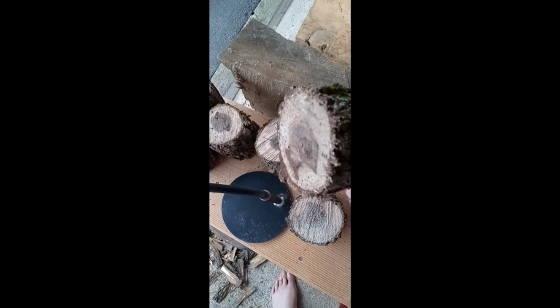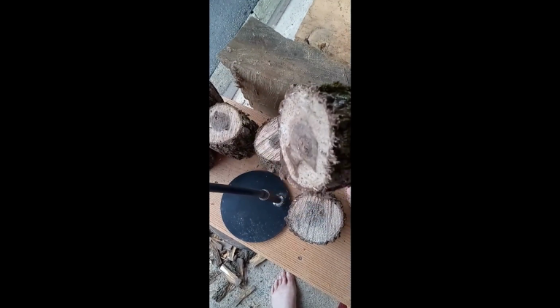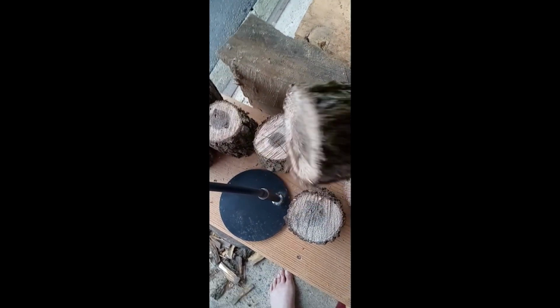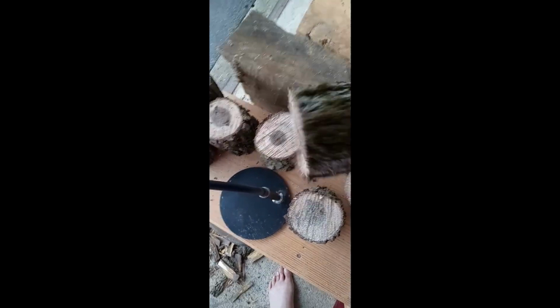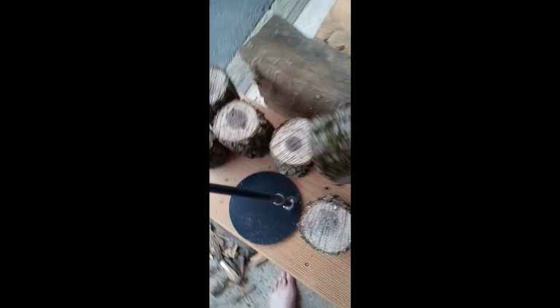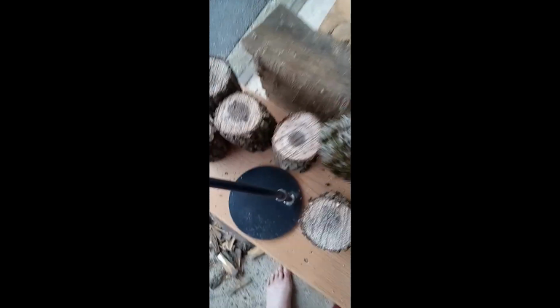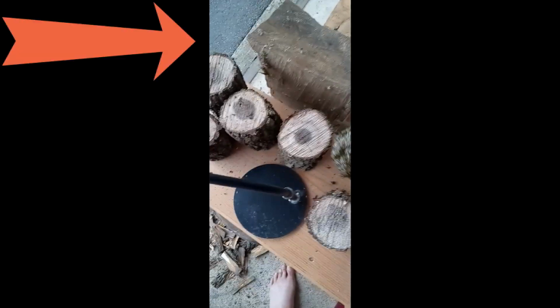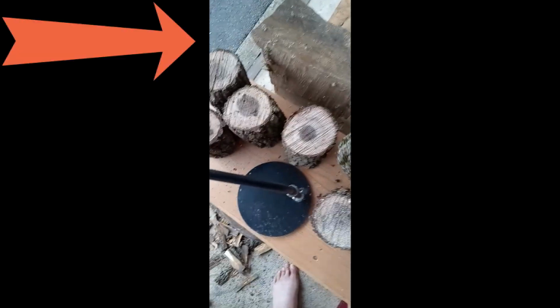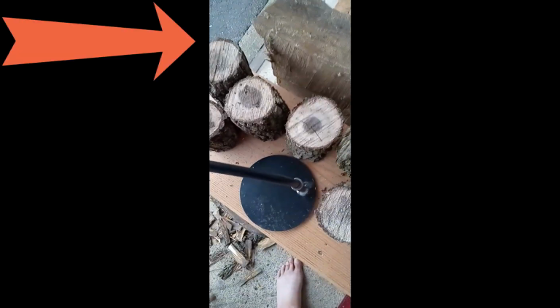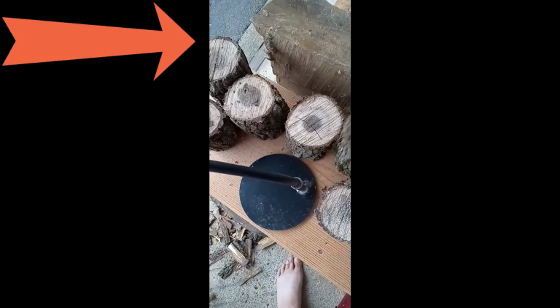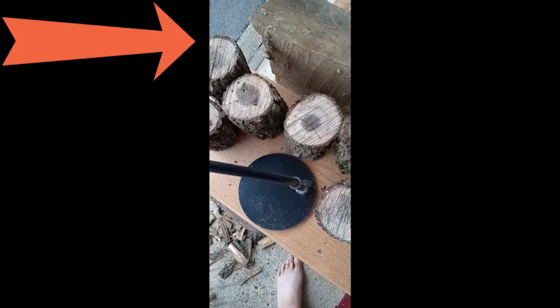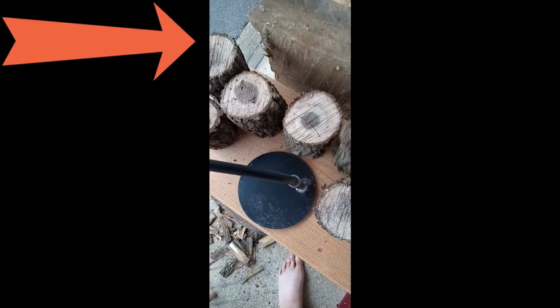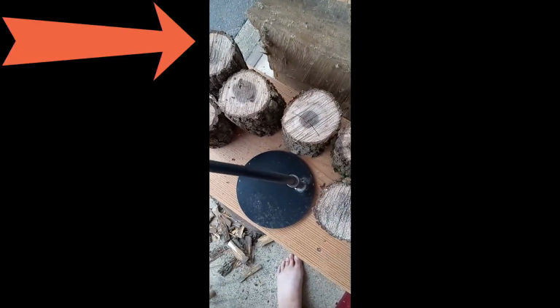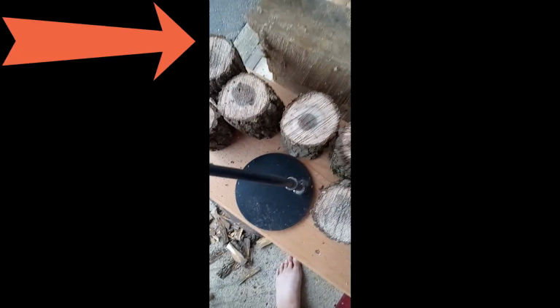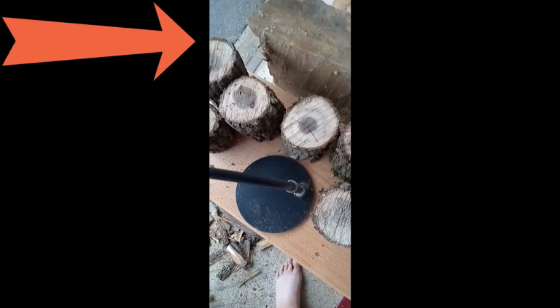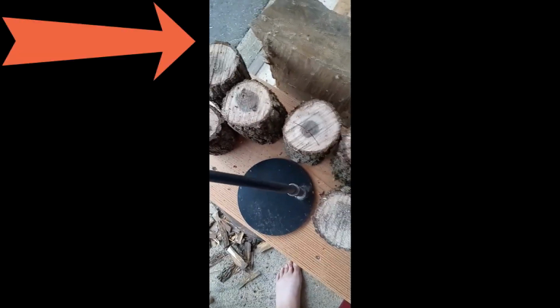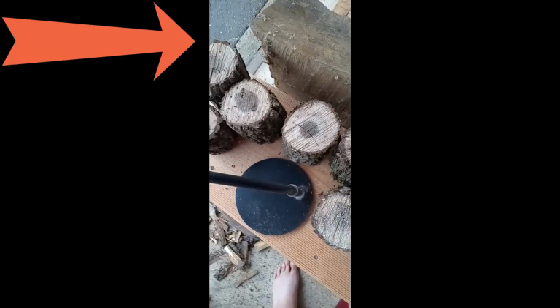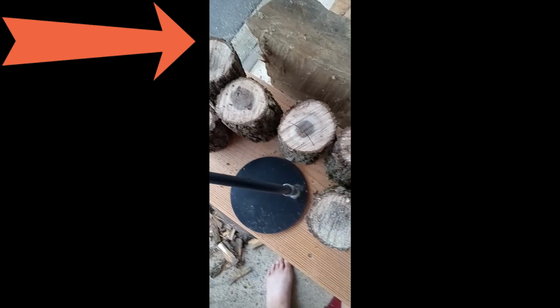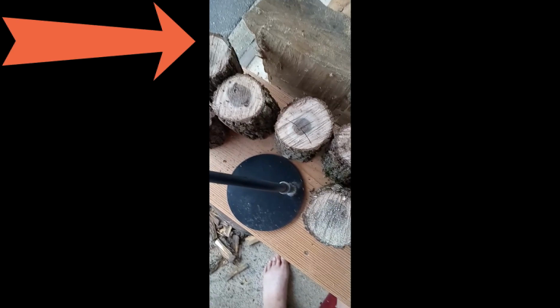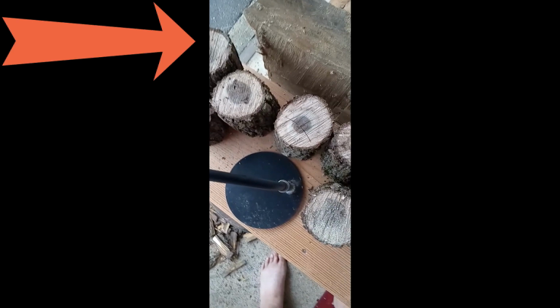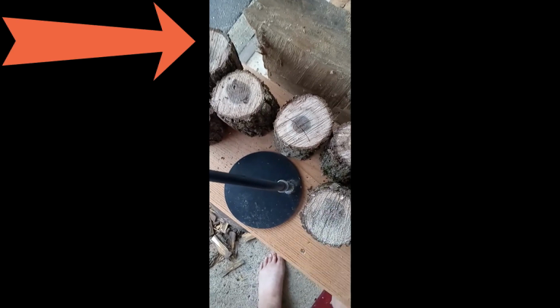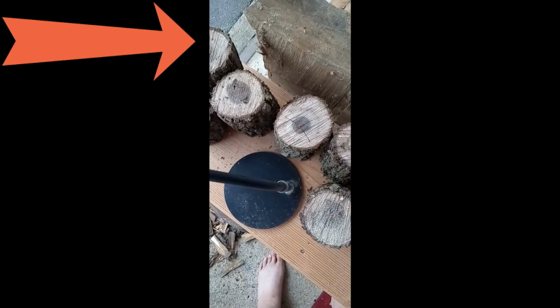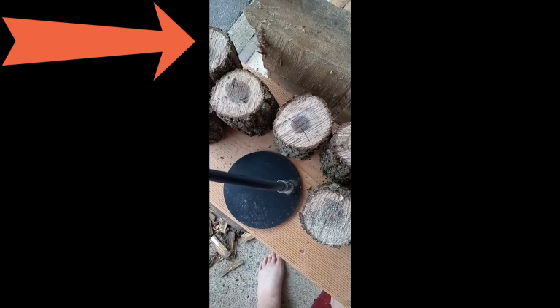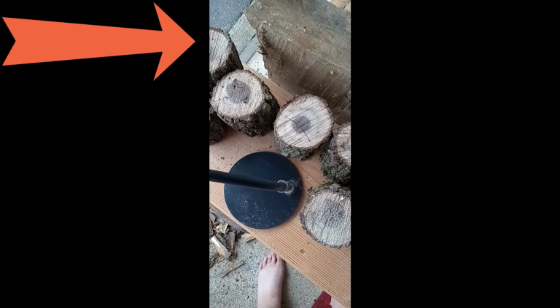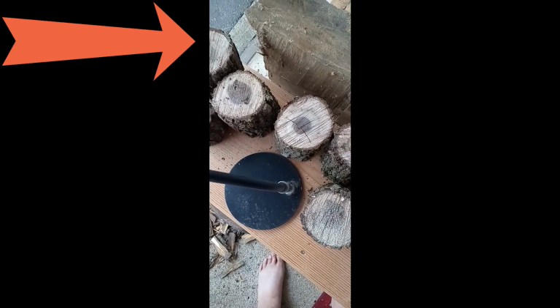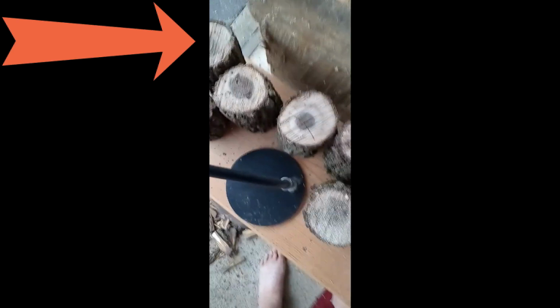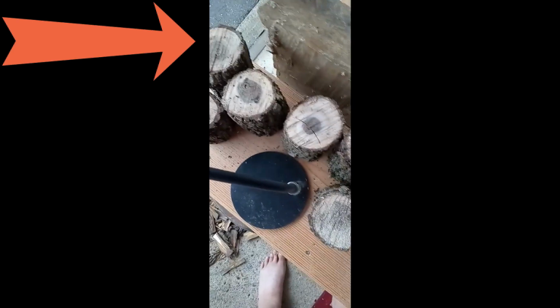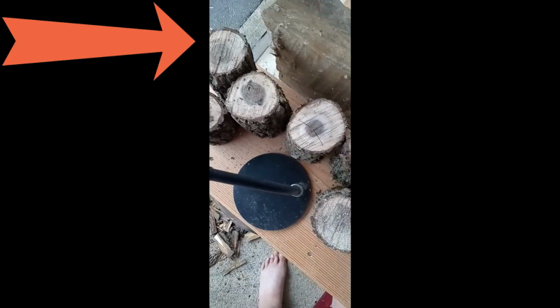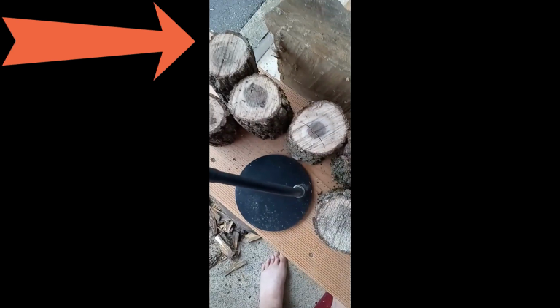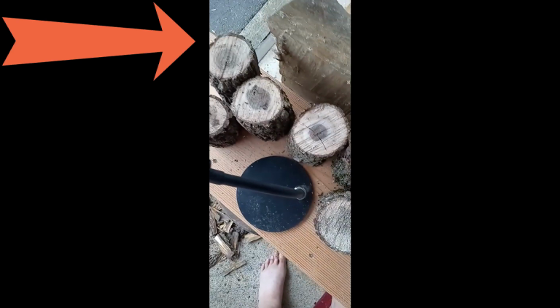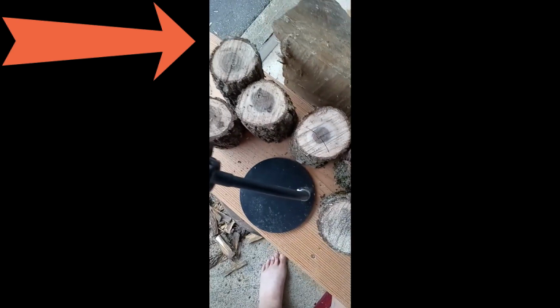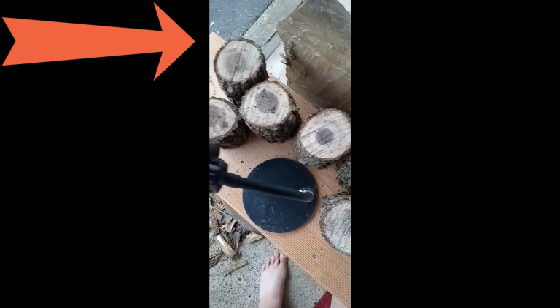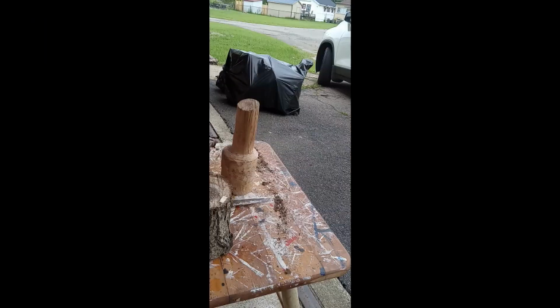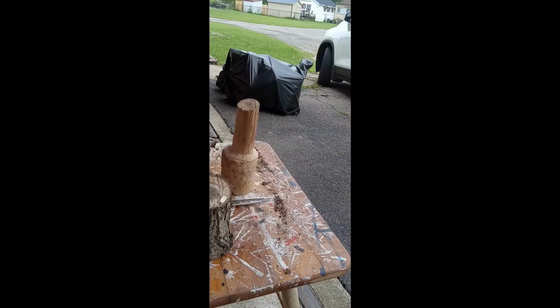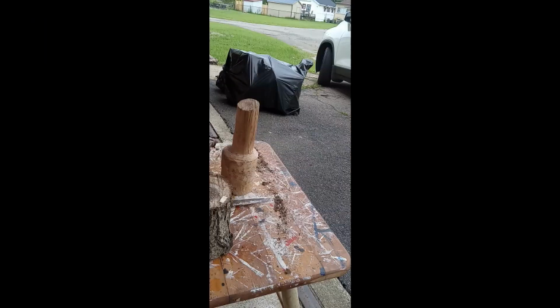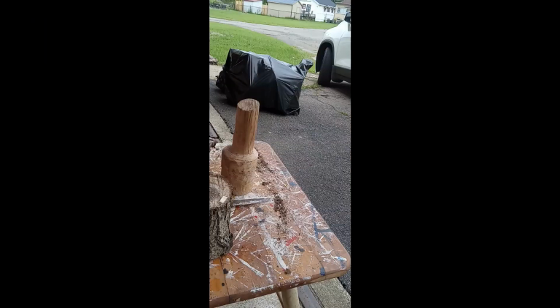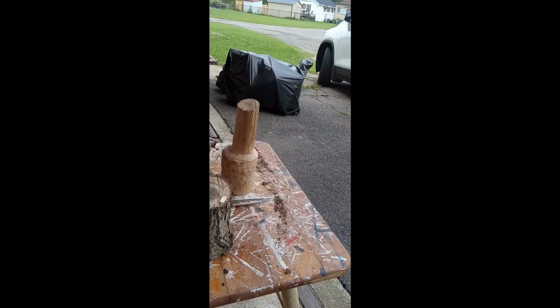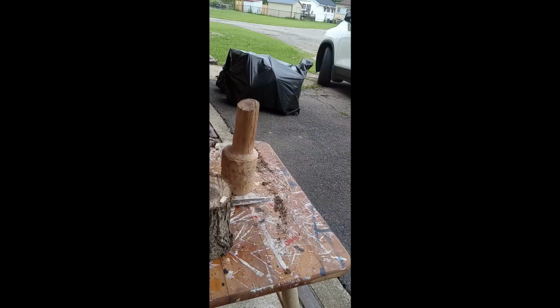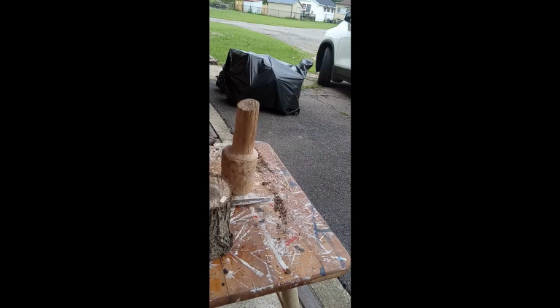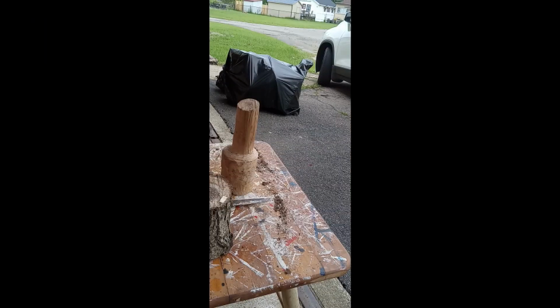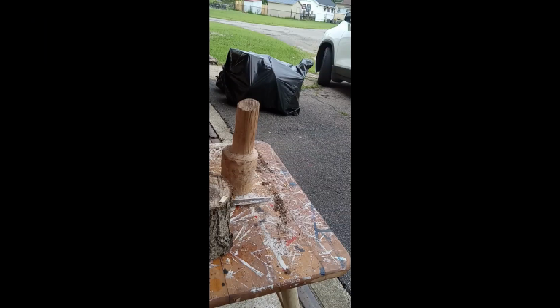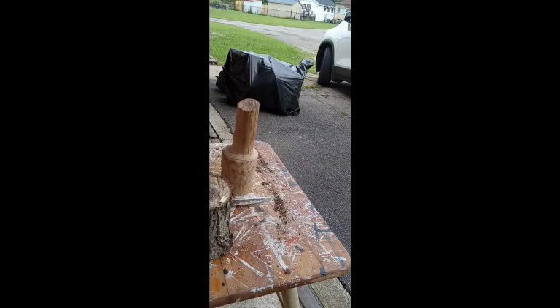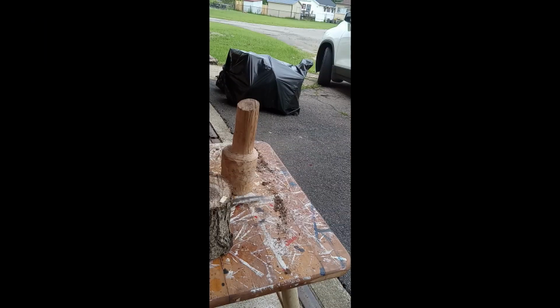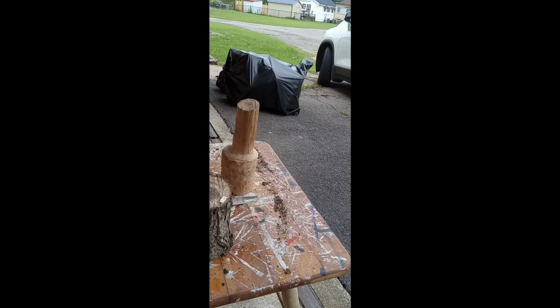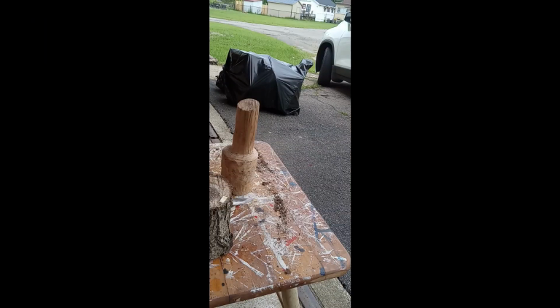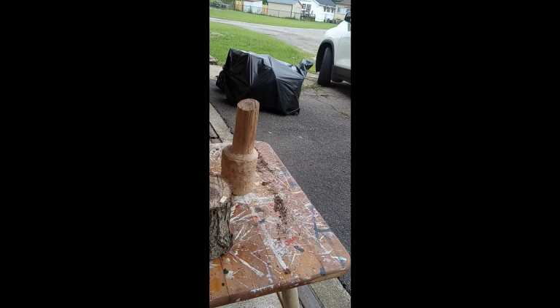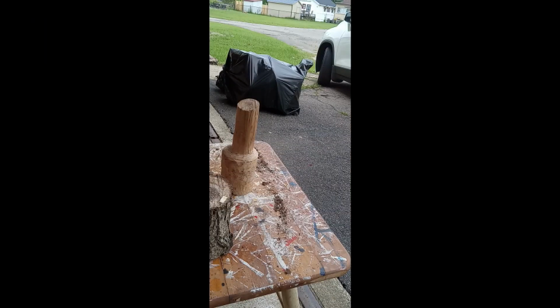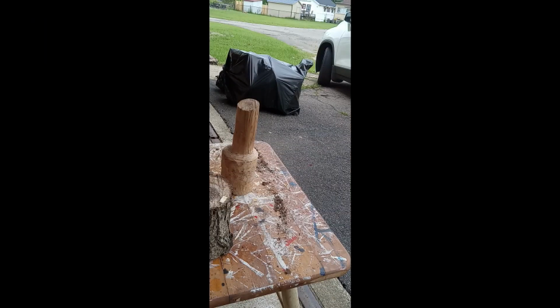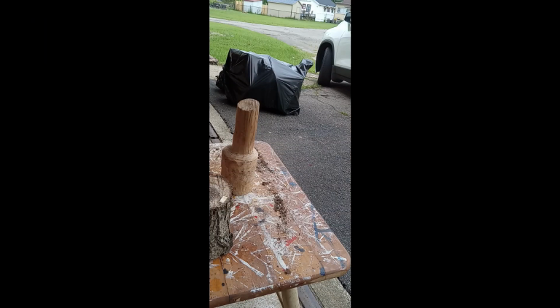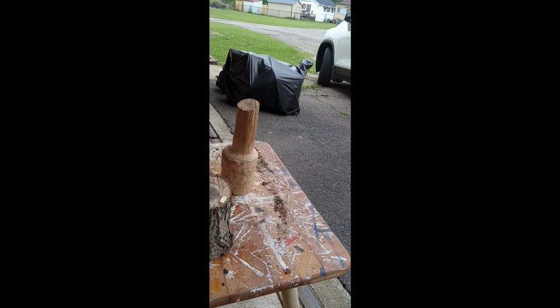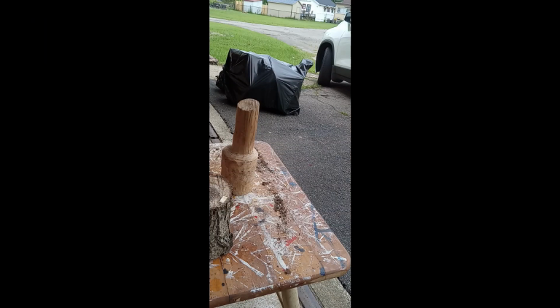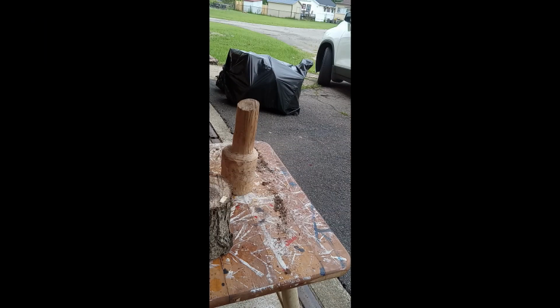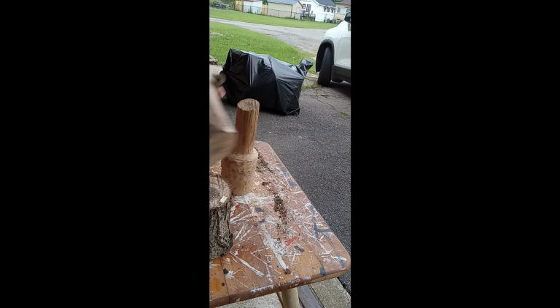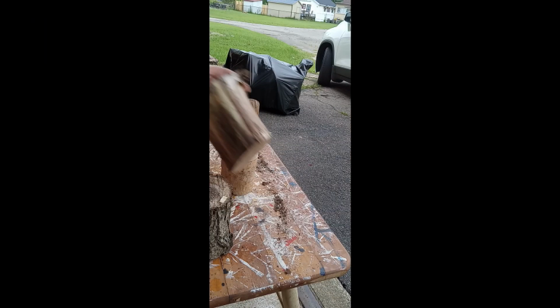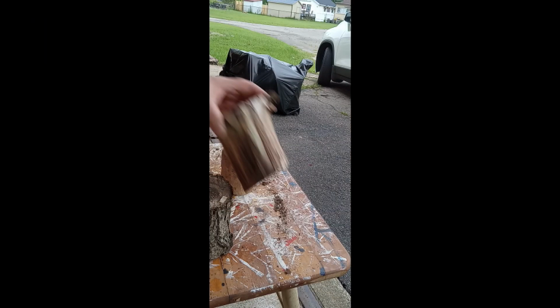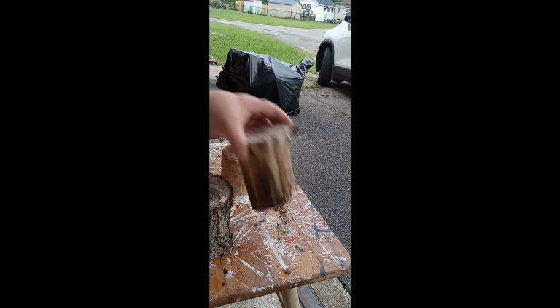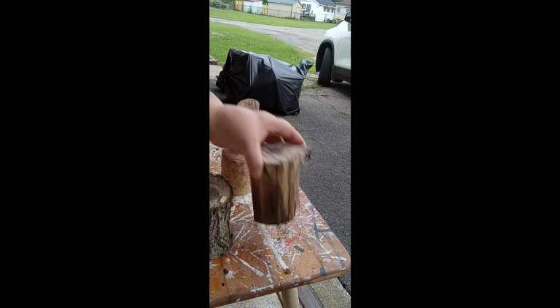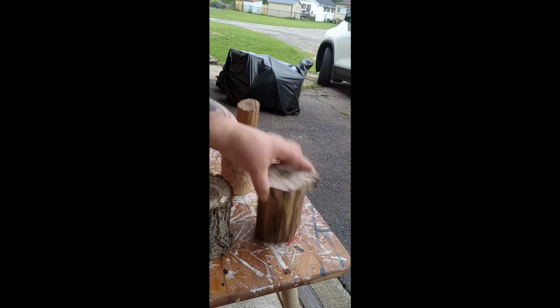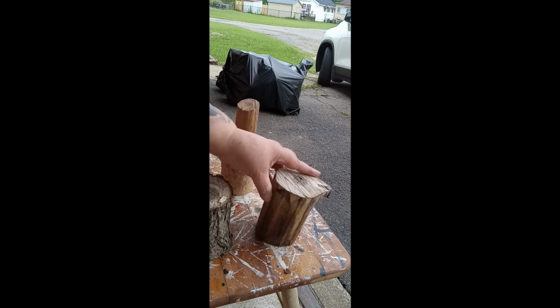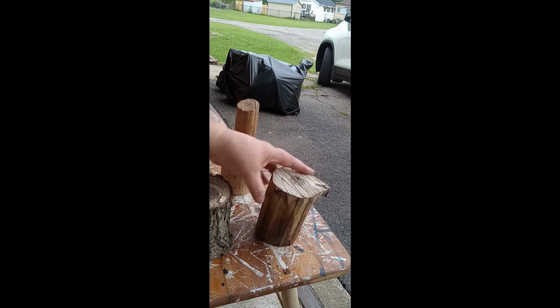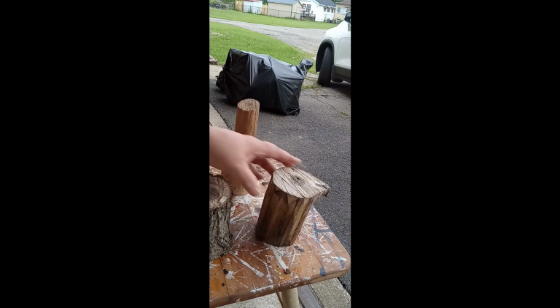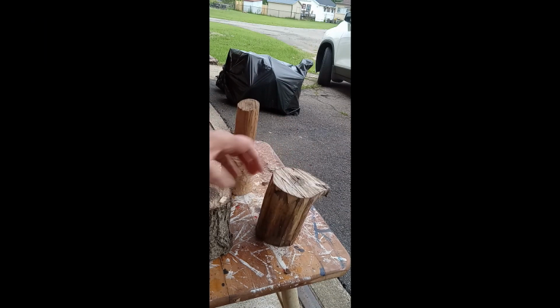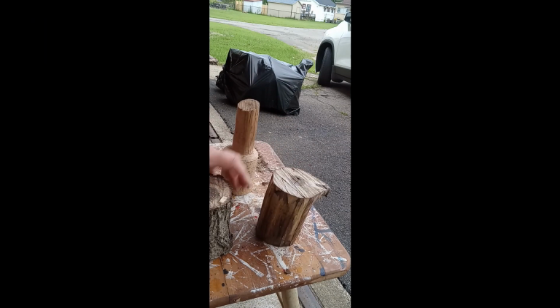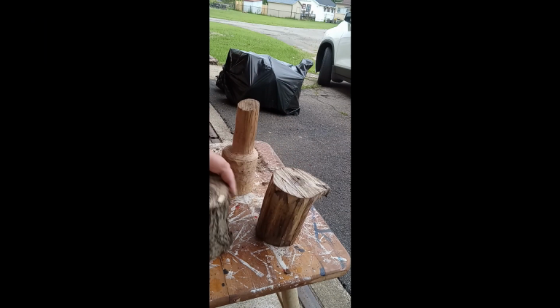On the left, those huge slabs of wood there in the background that I didn't show were huge pieces of maple.